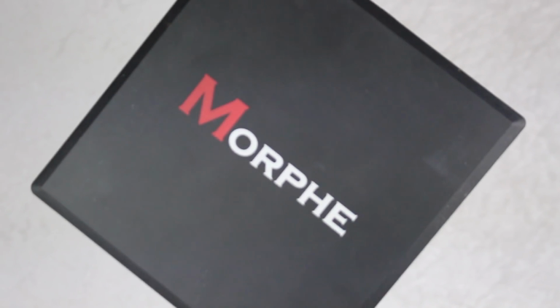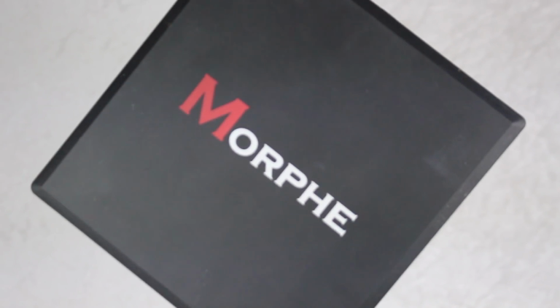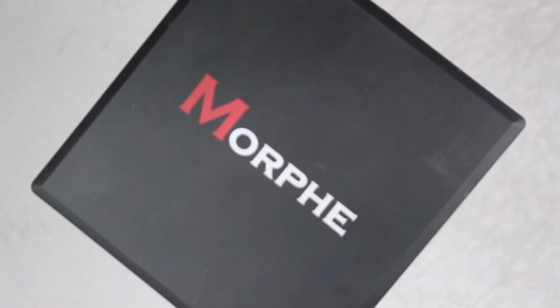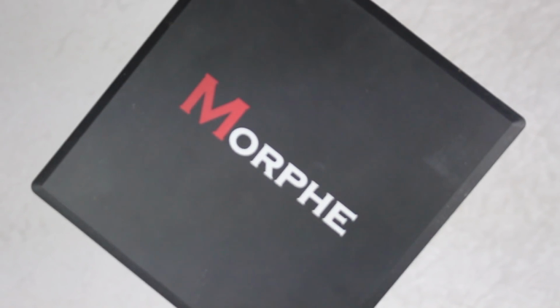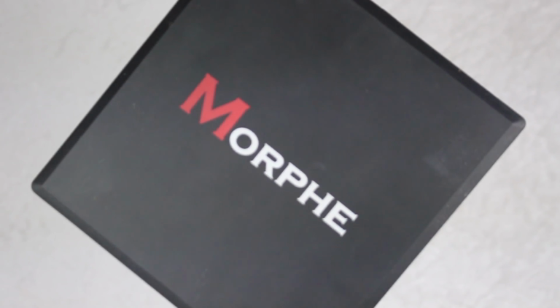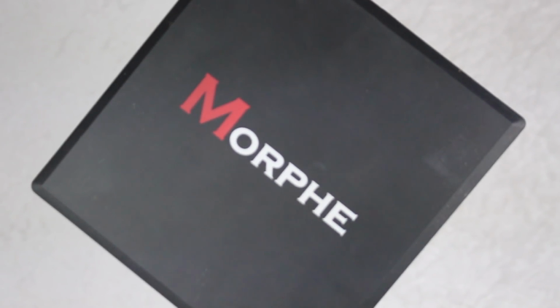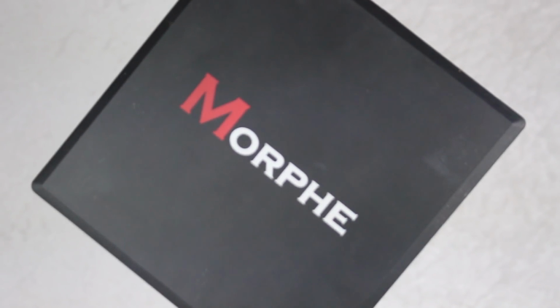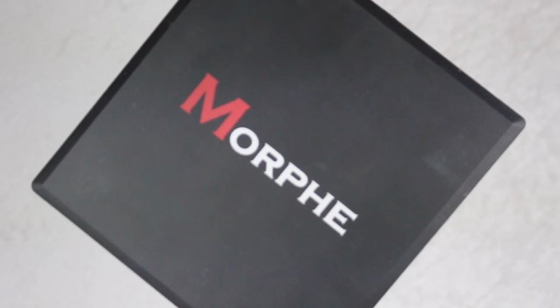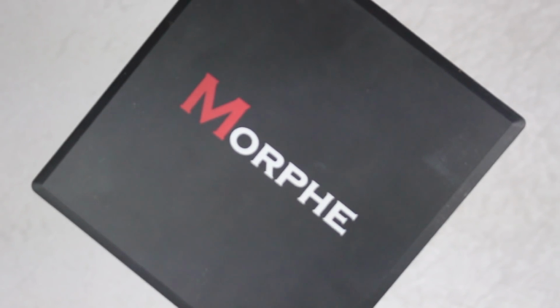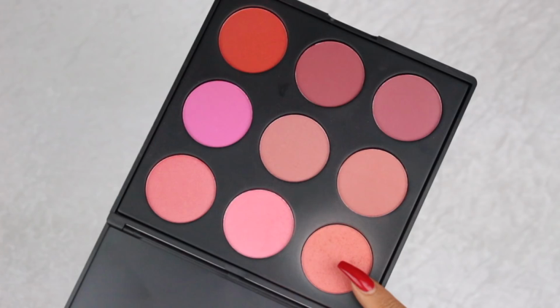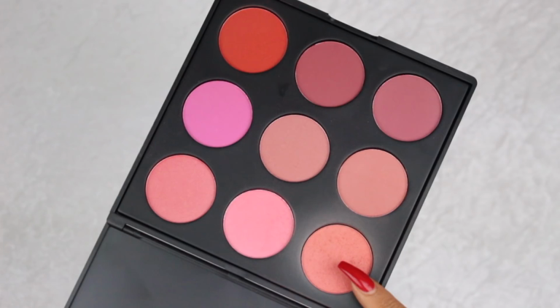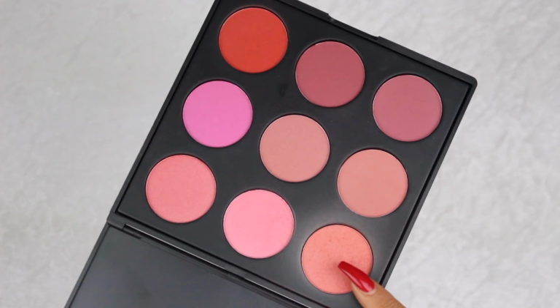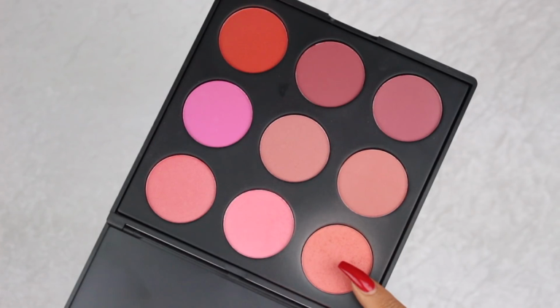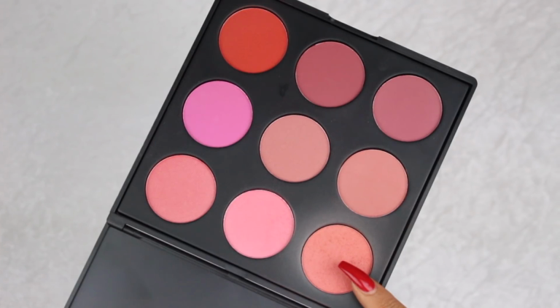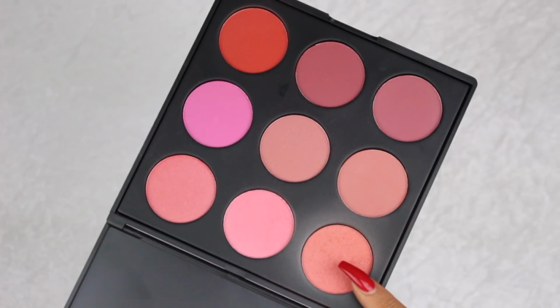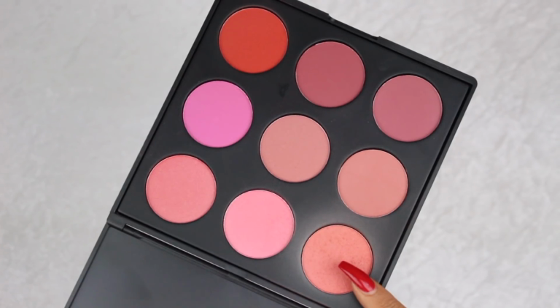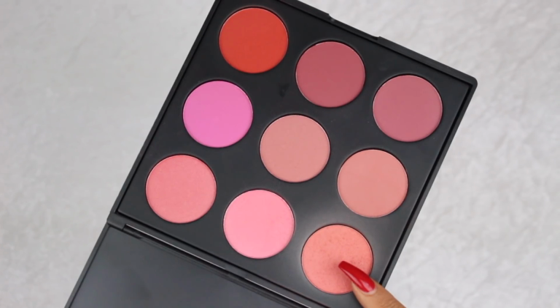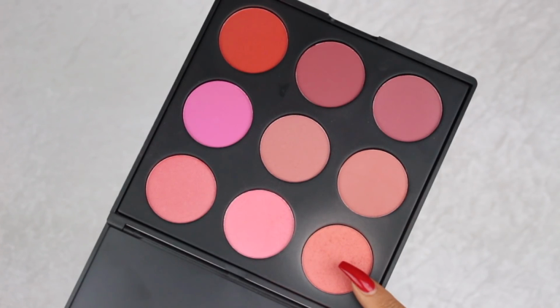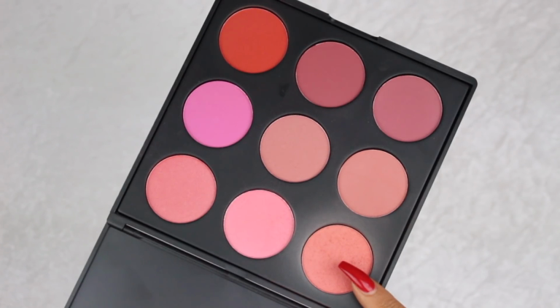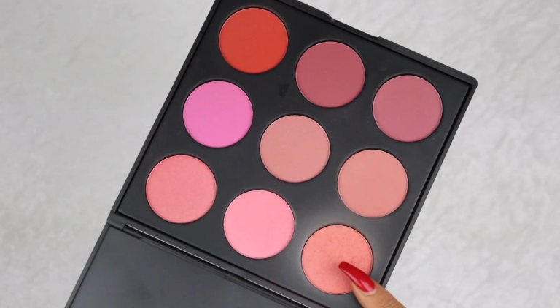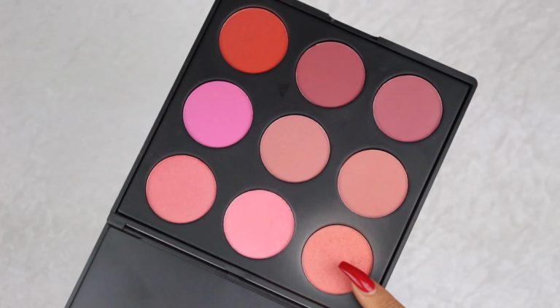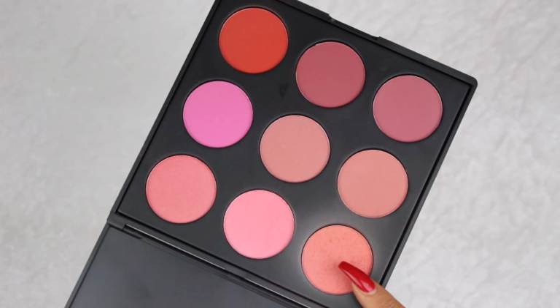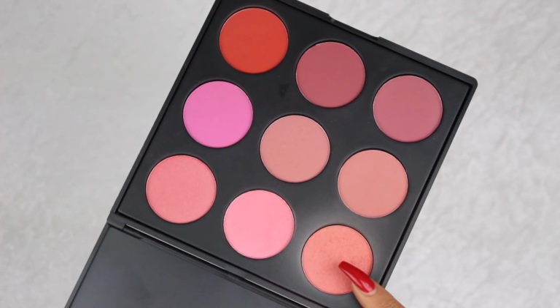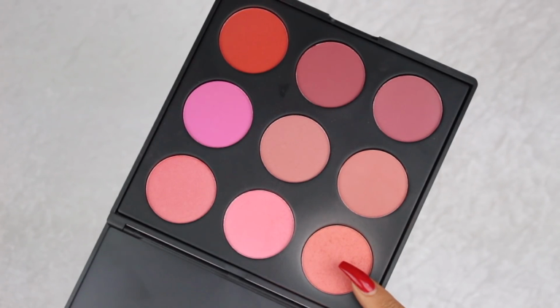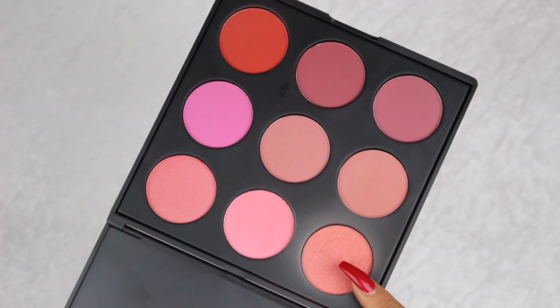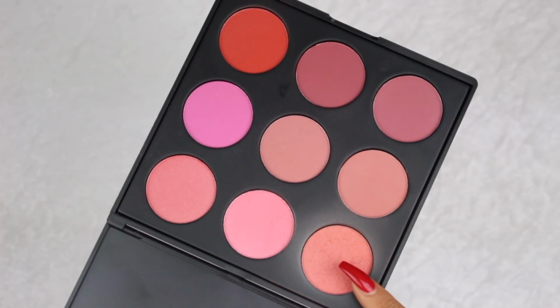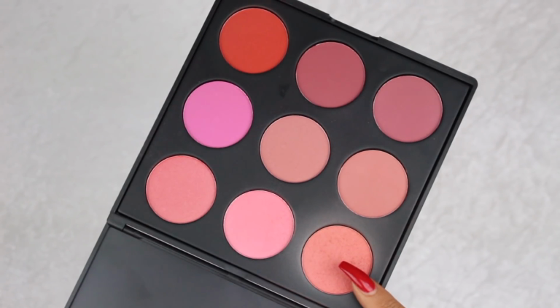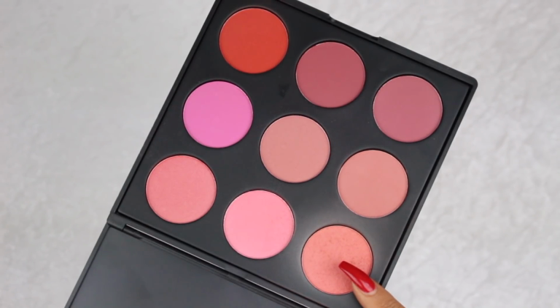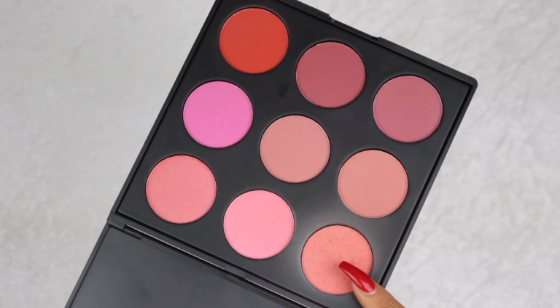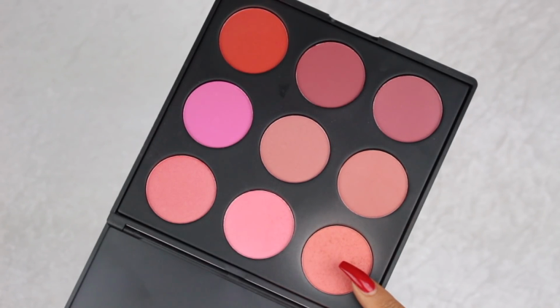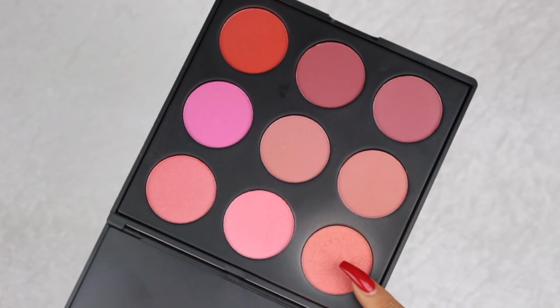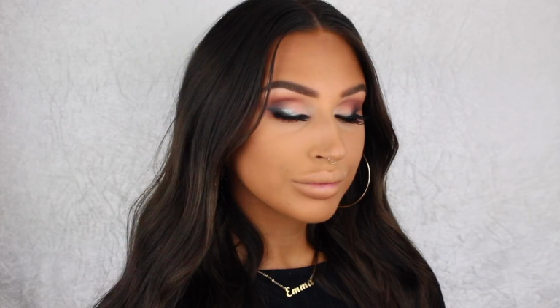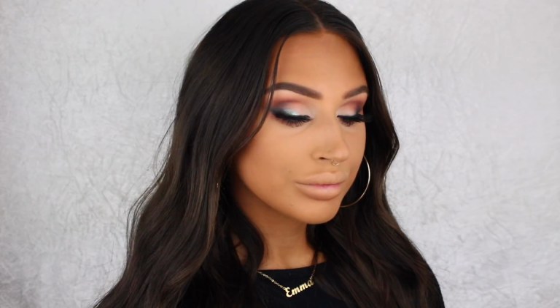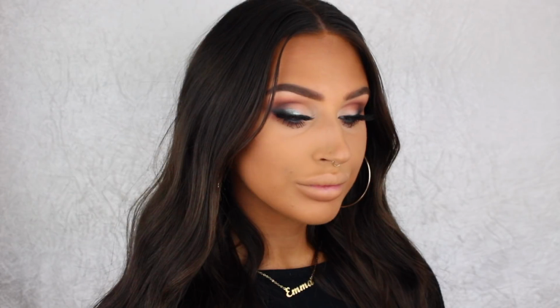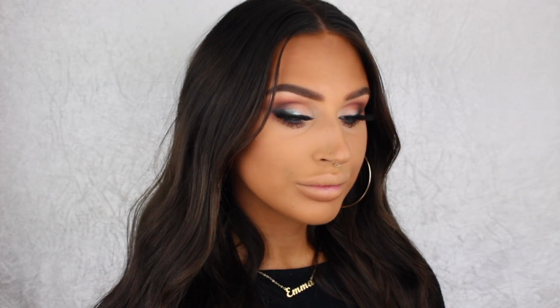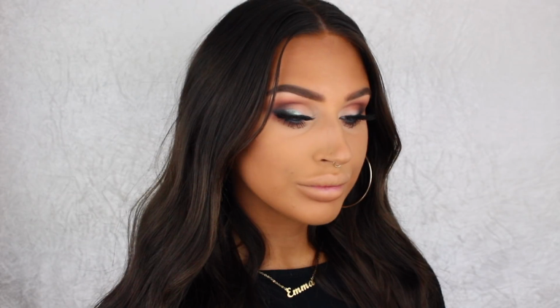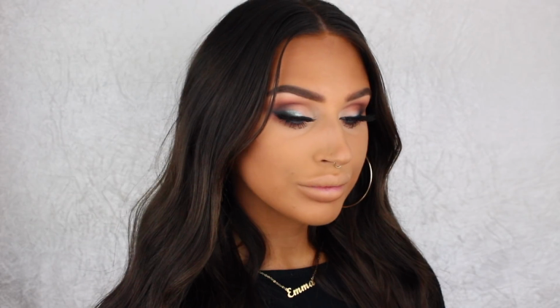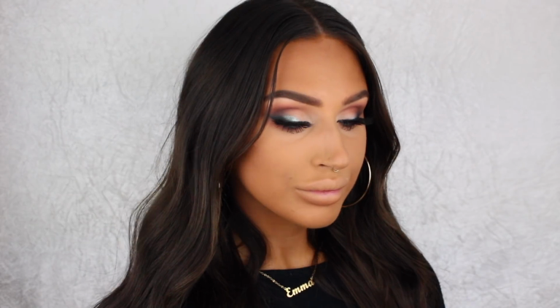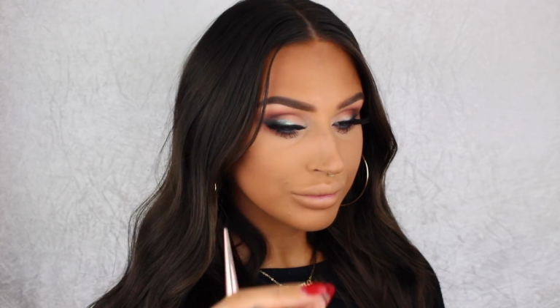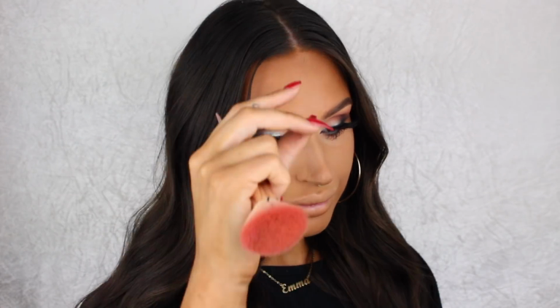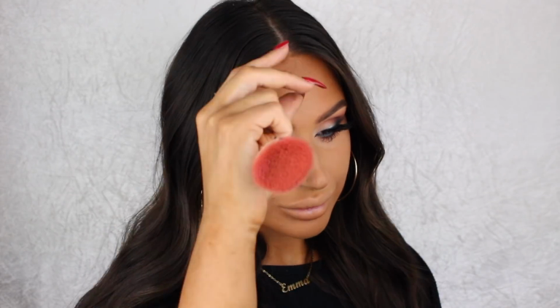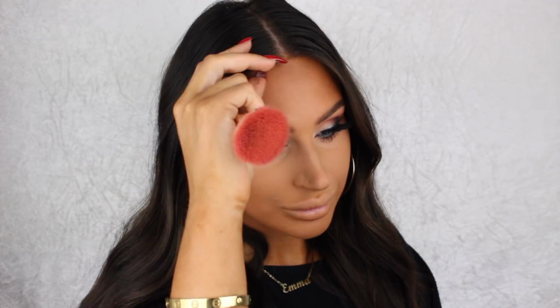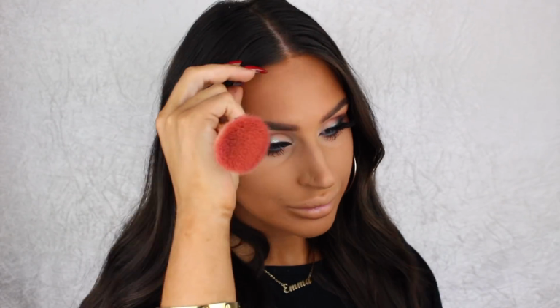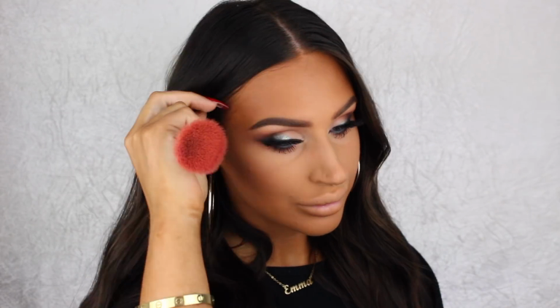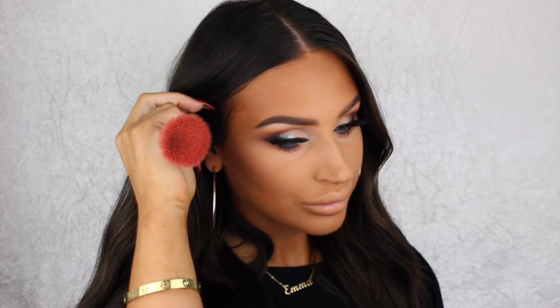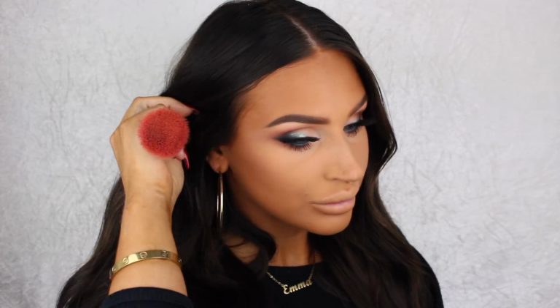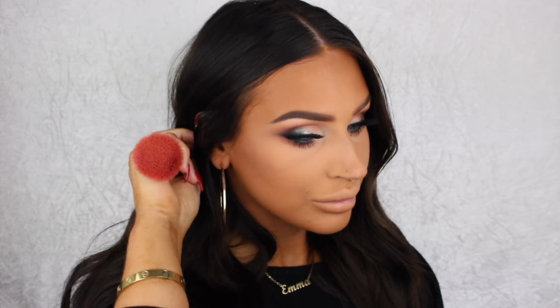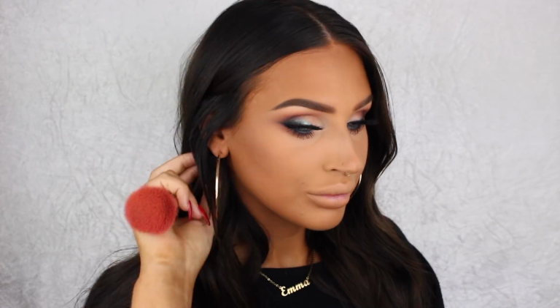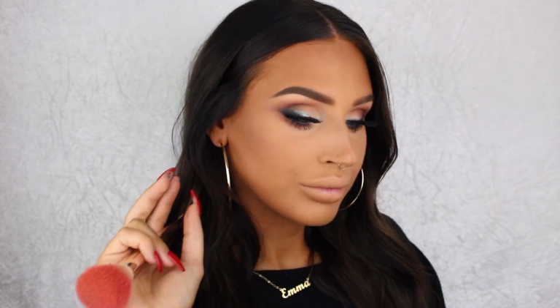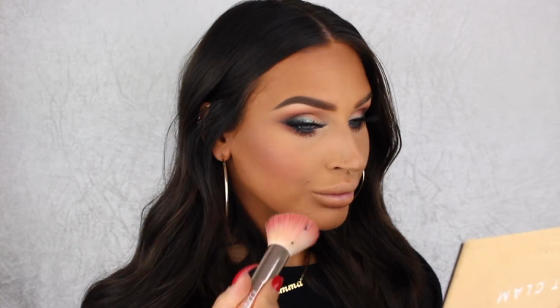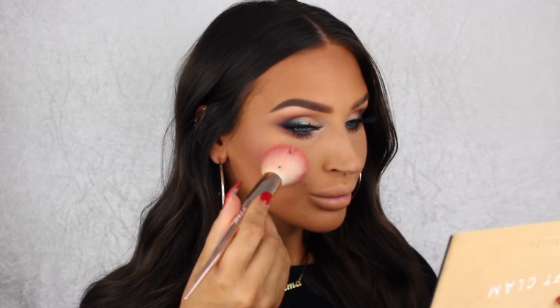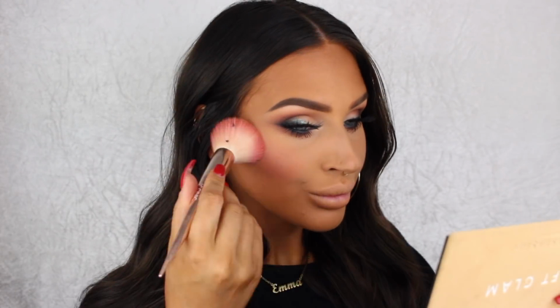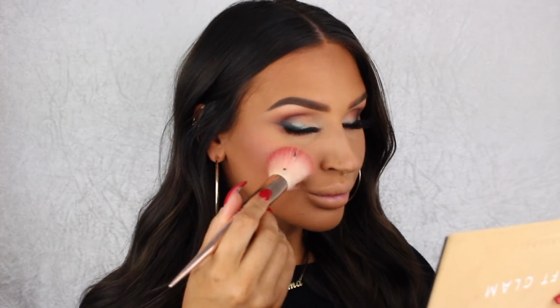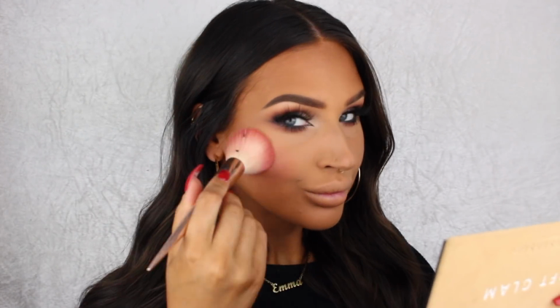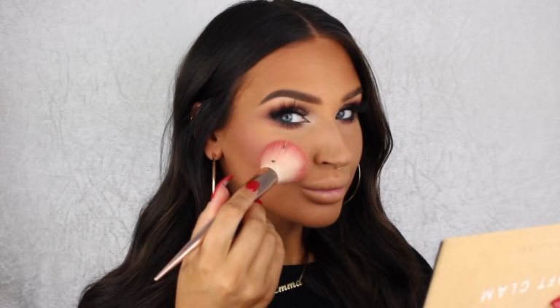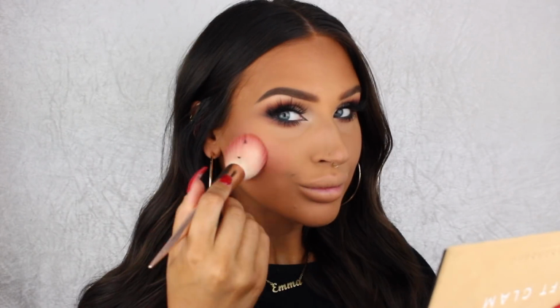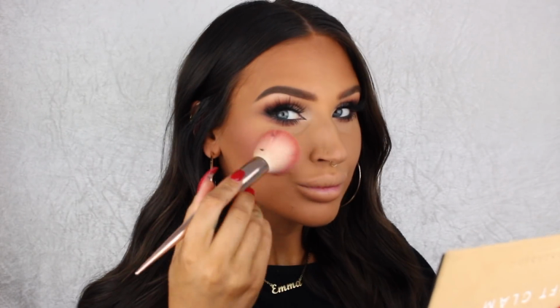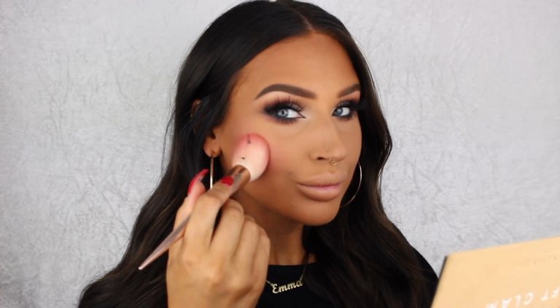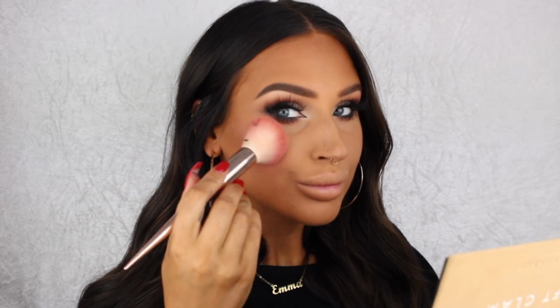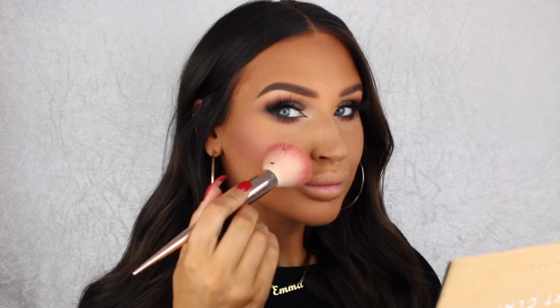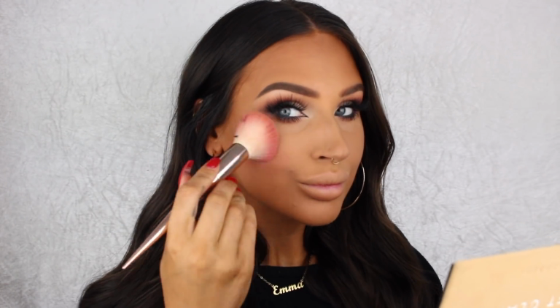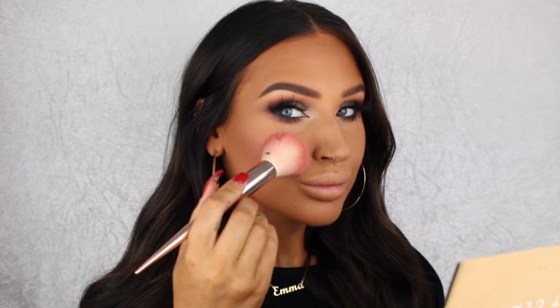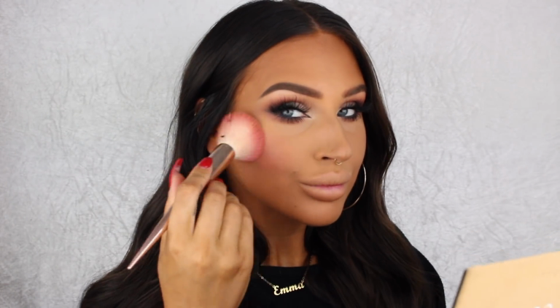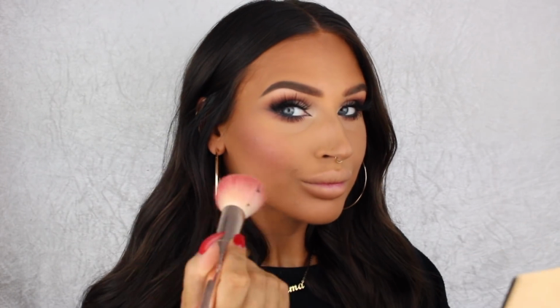For my blush today I'm using this peachy pink blush from the Morphe 9O blush palette.